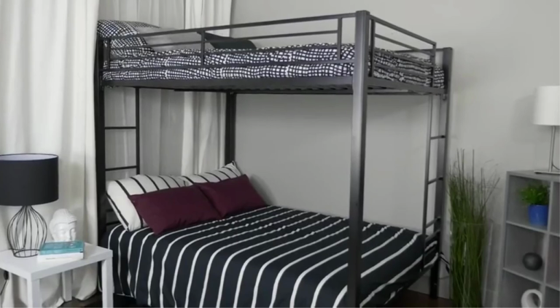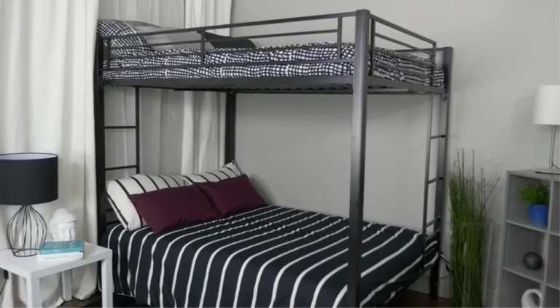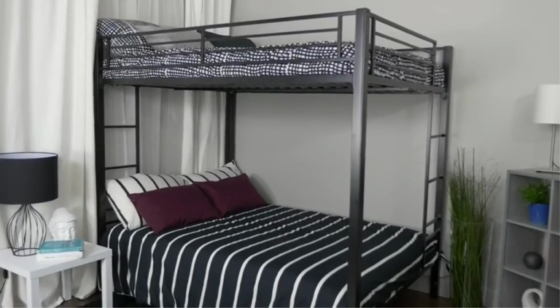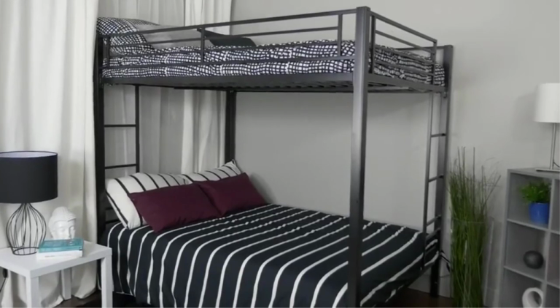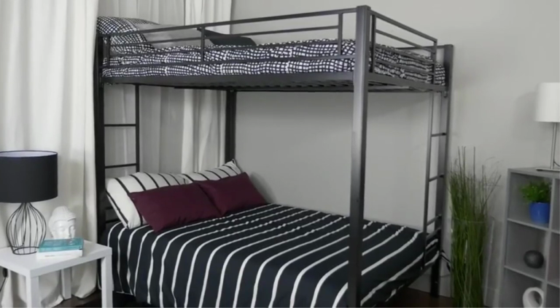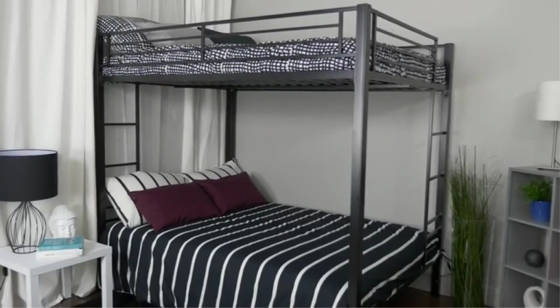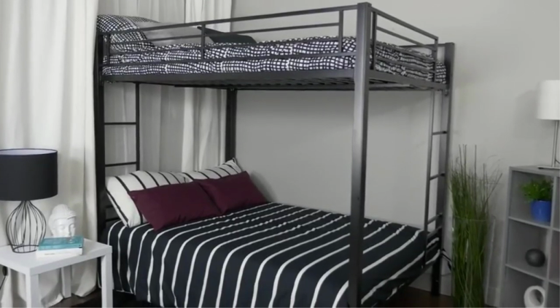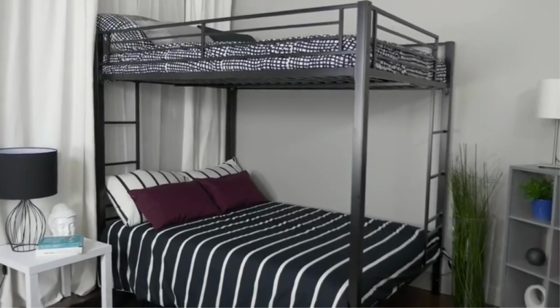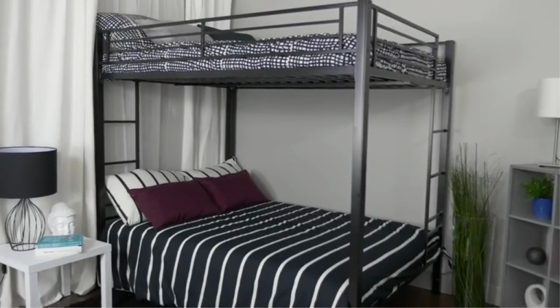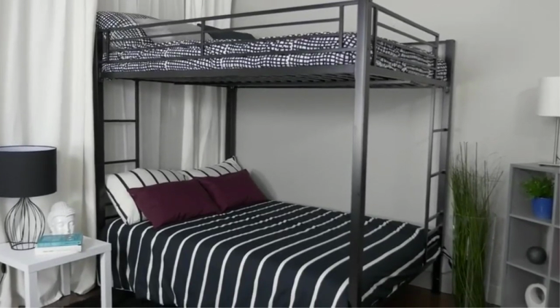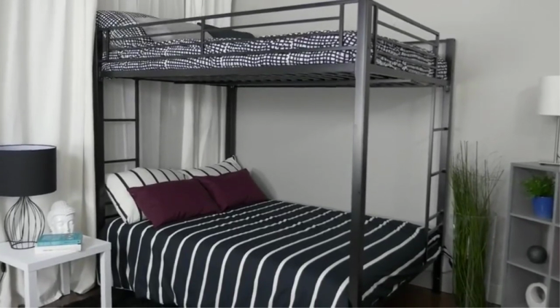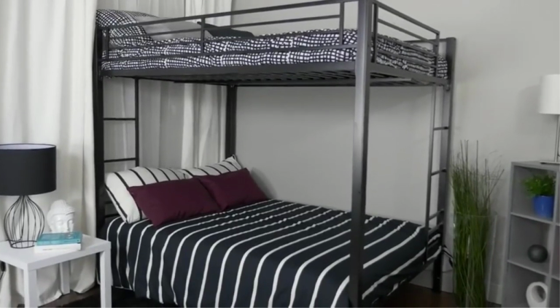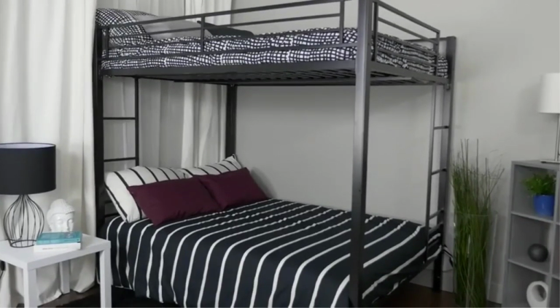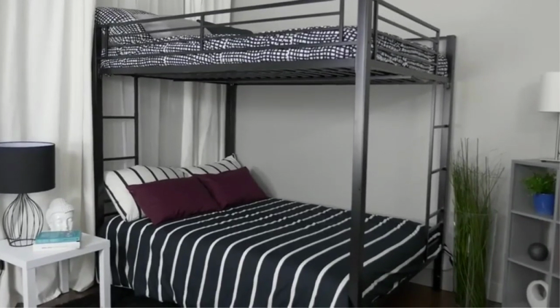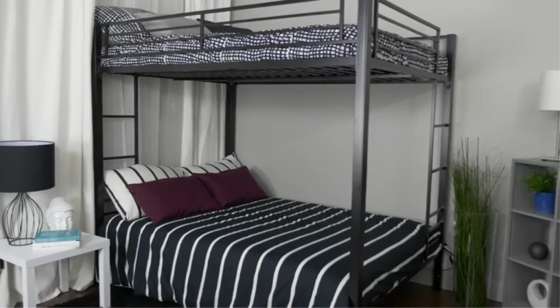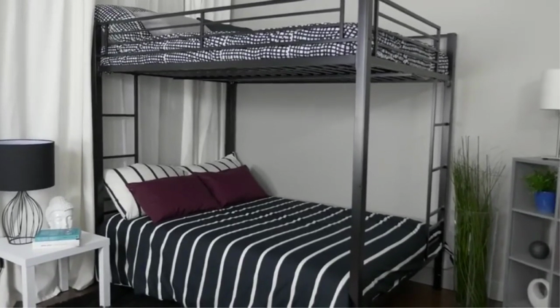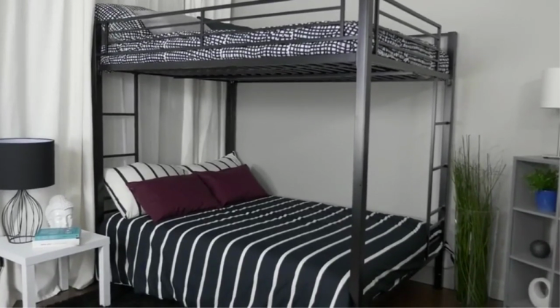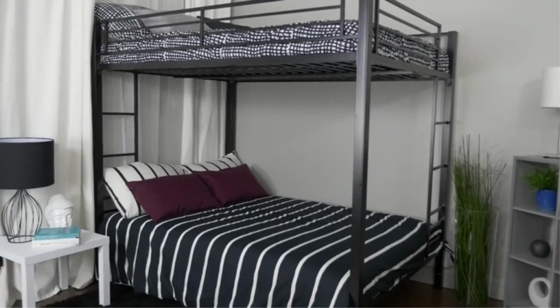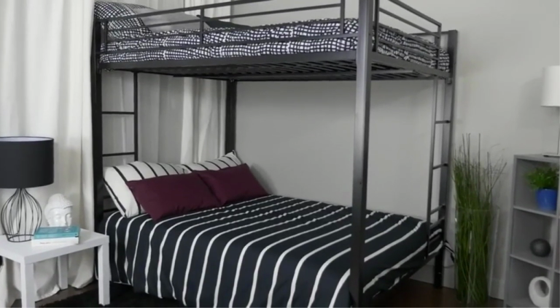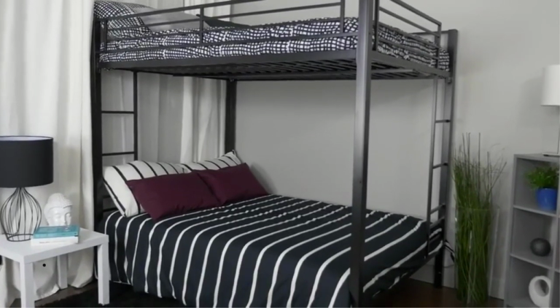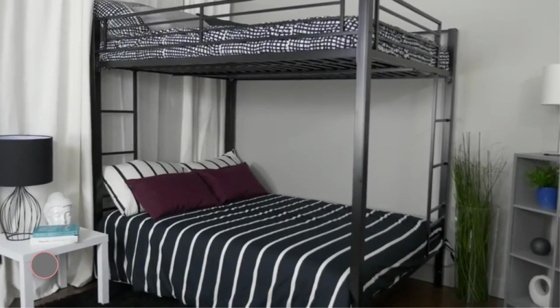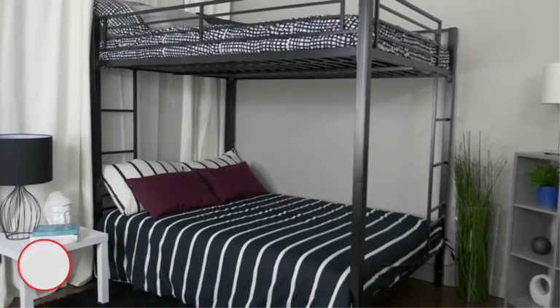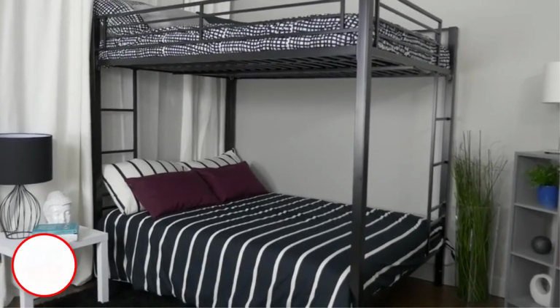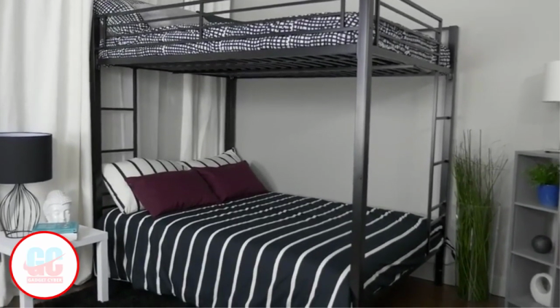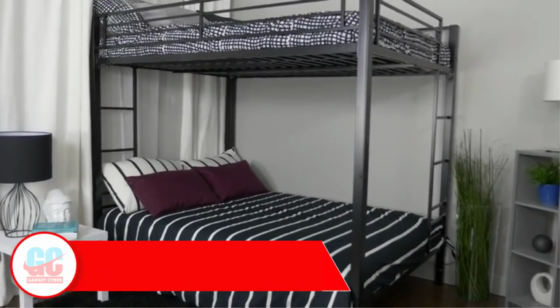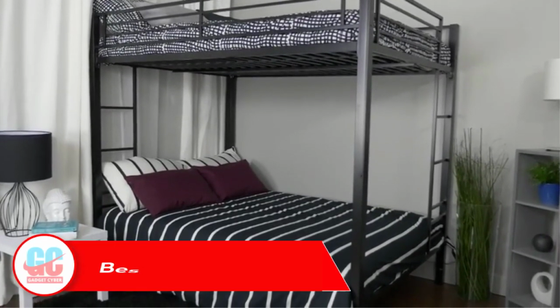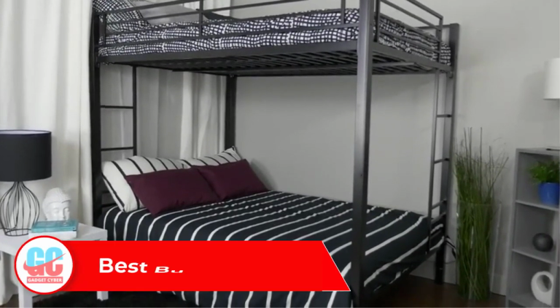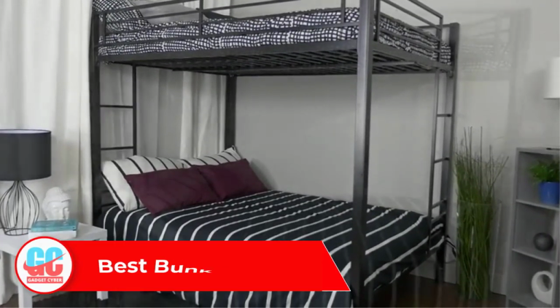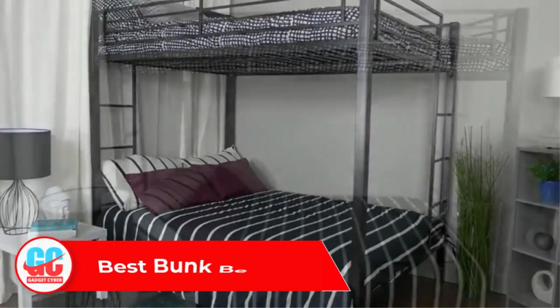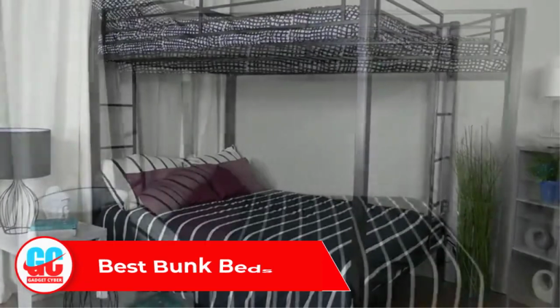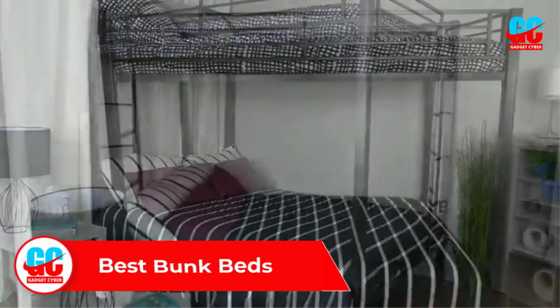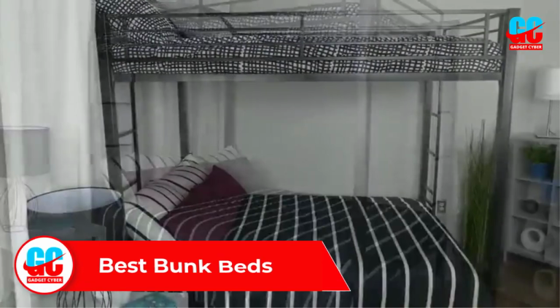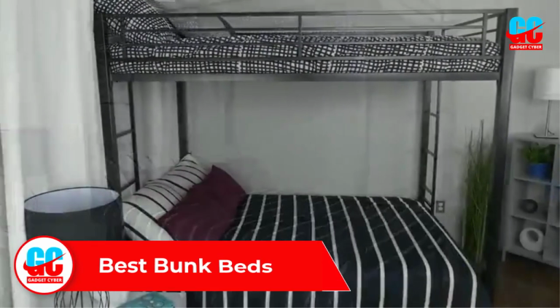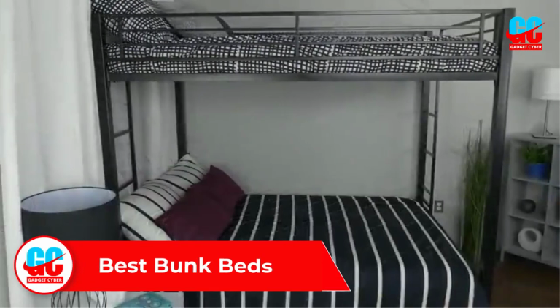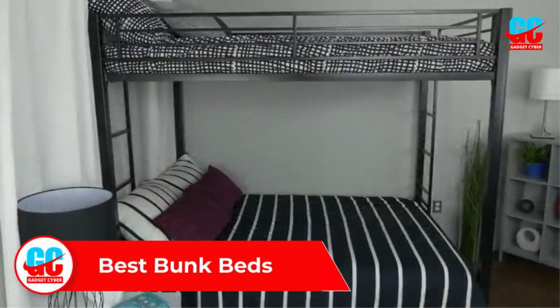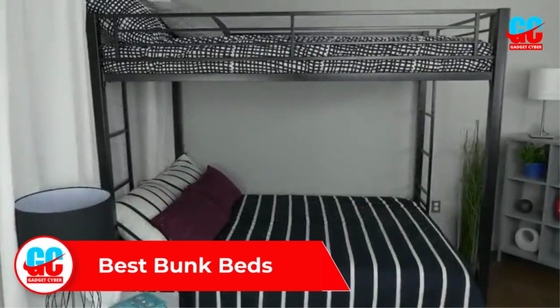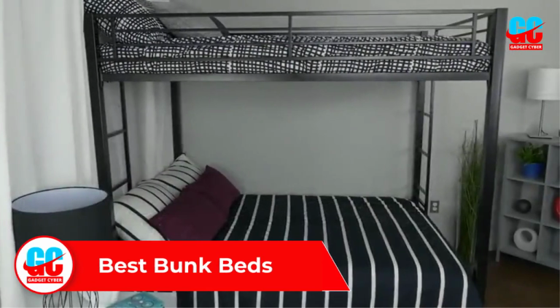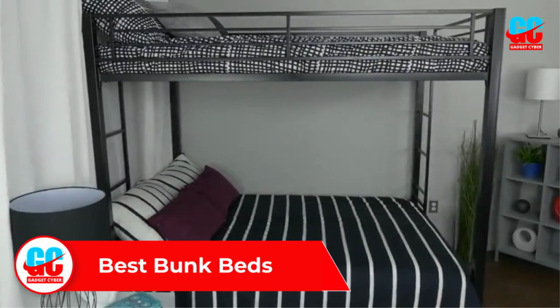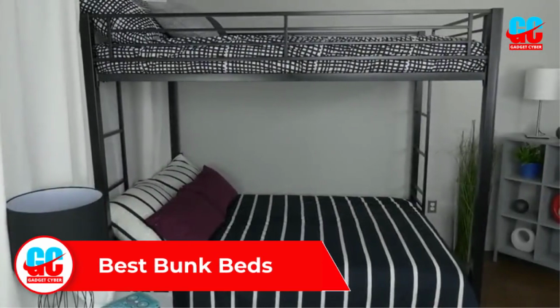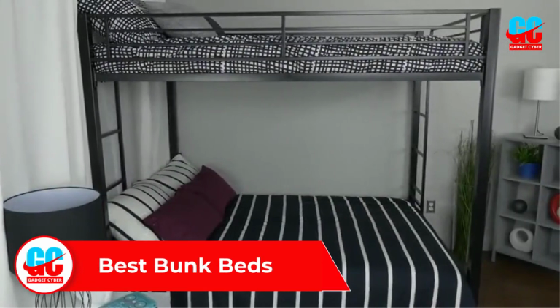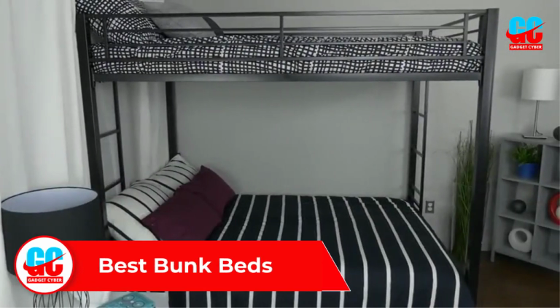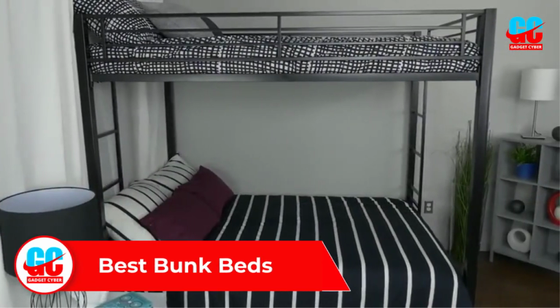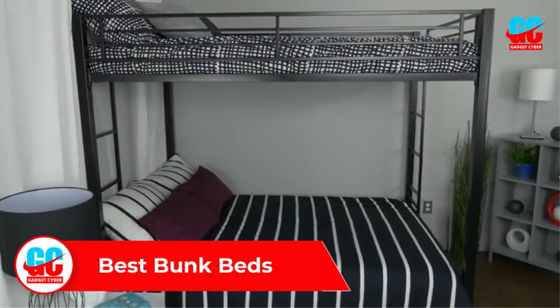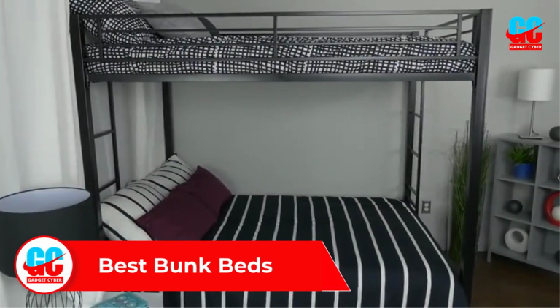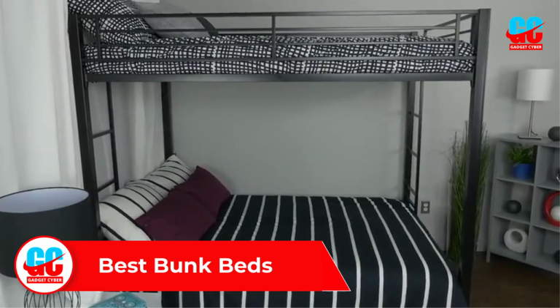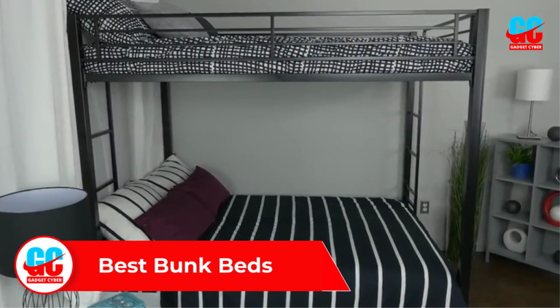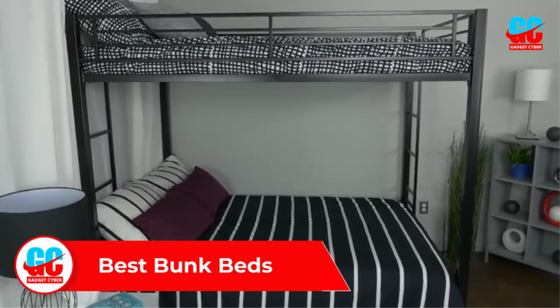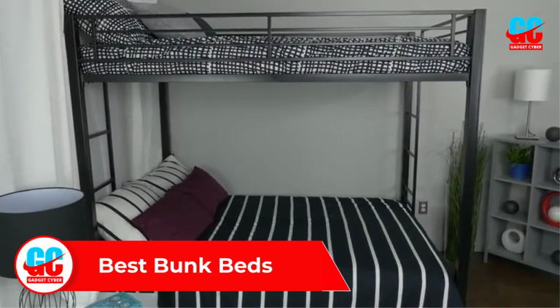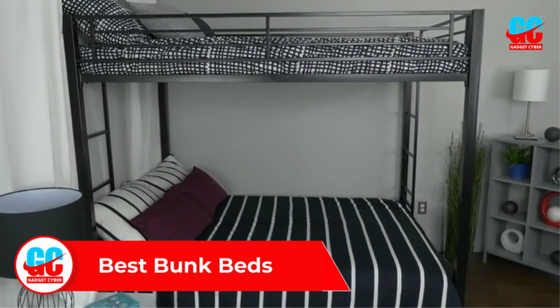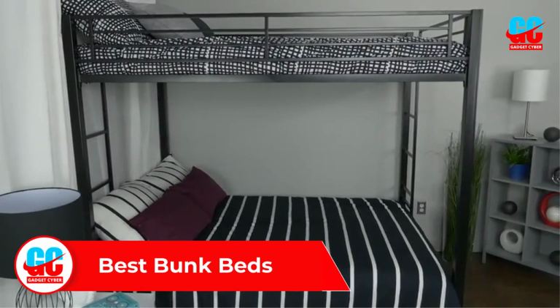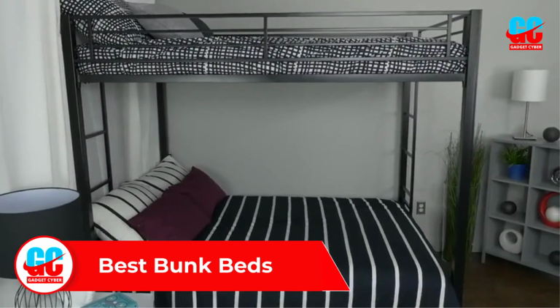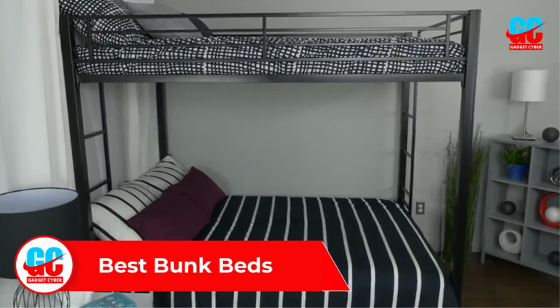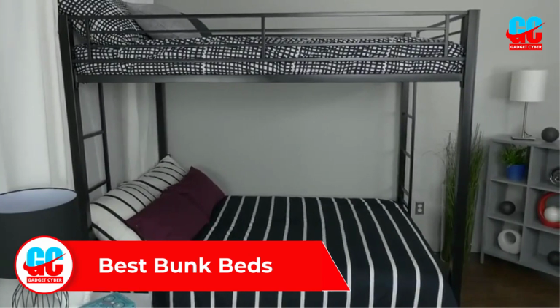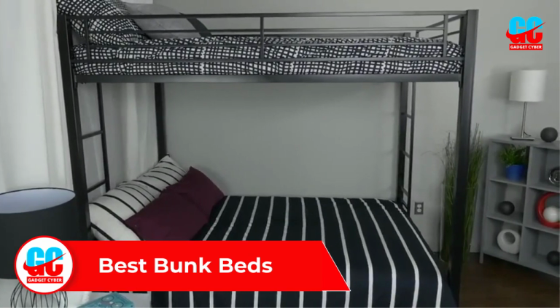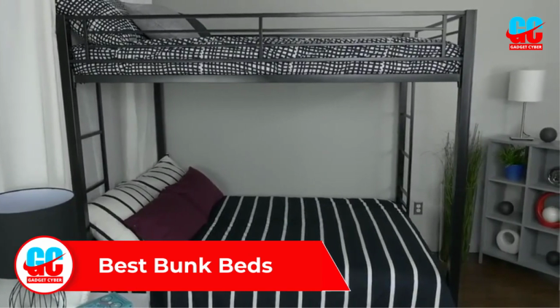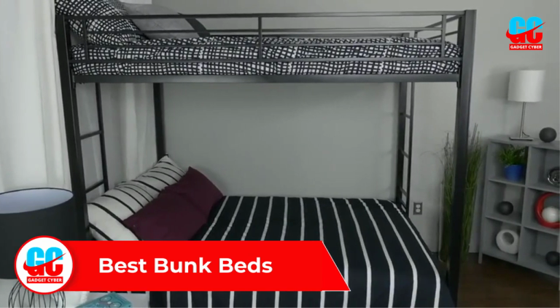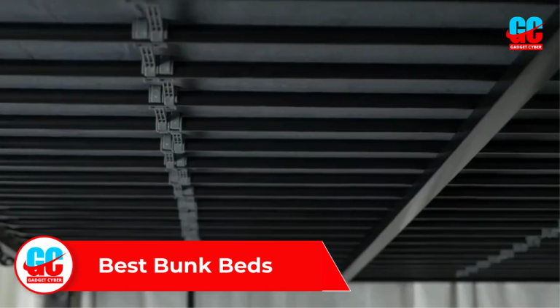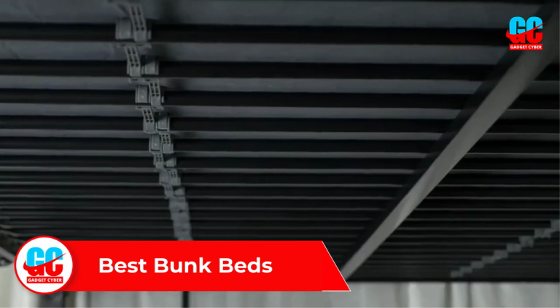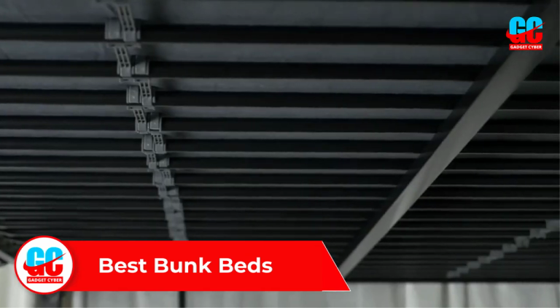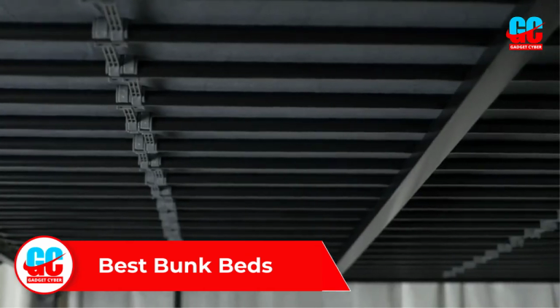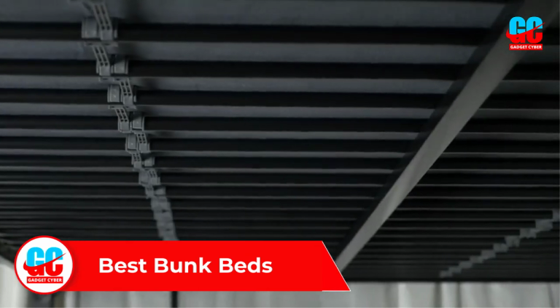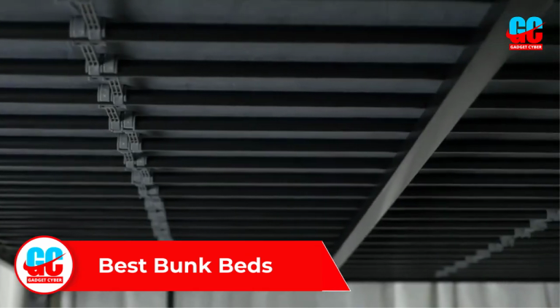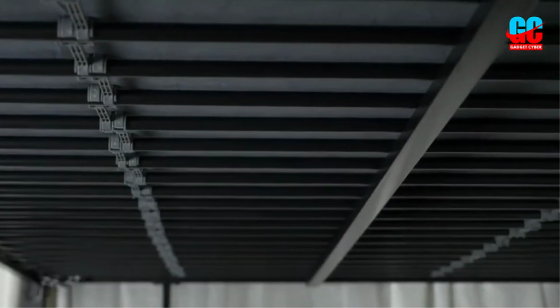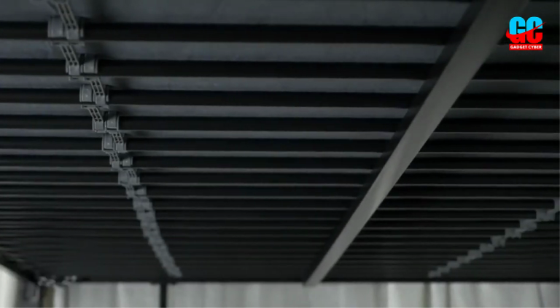In this video we will discuss and review the best bunk beds, which are best sold and achieved top rated reviews from customers and users.